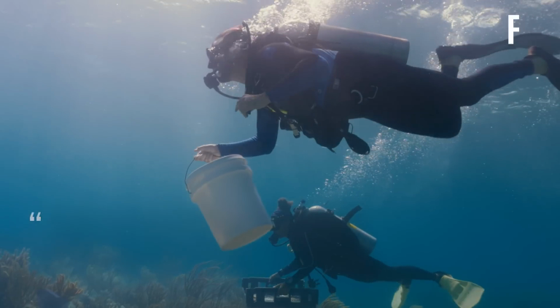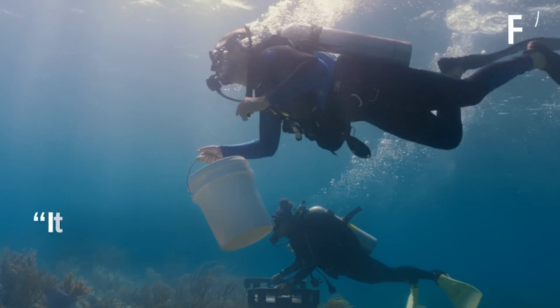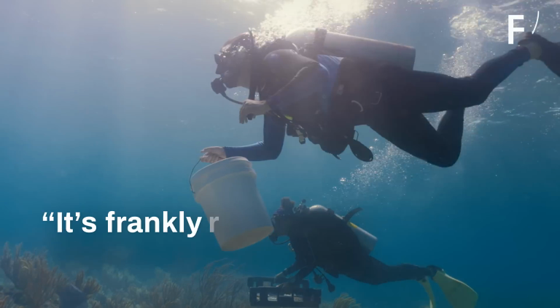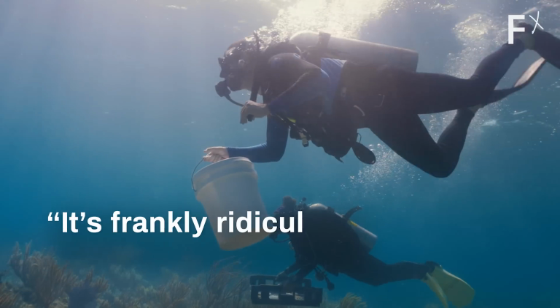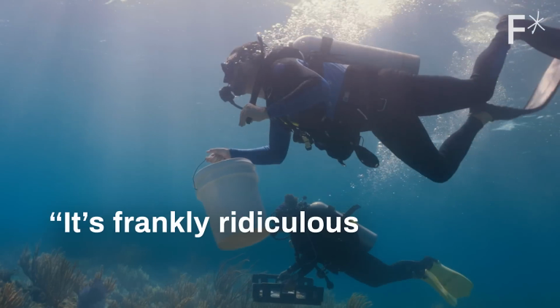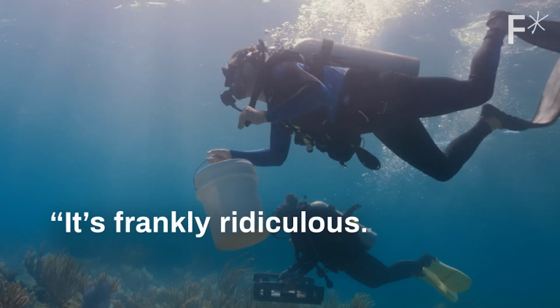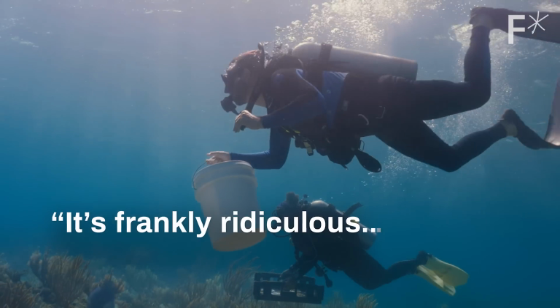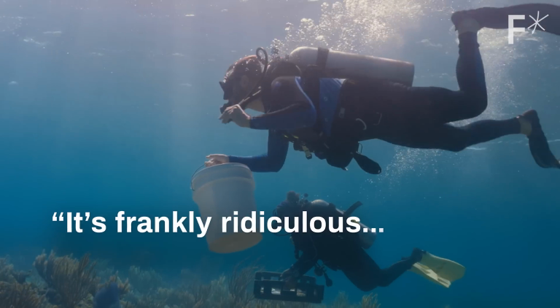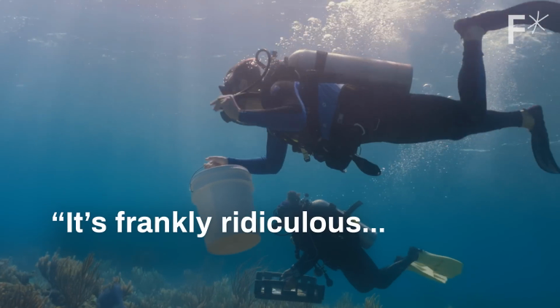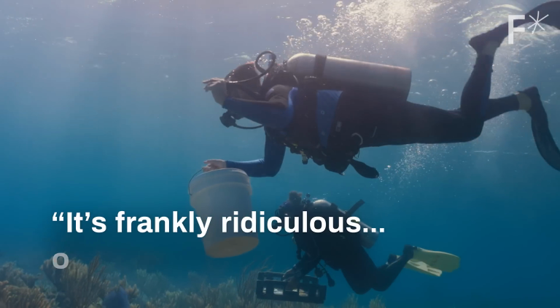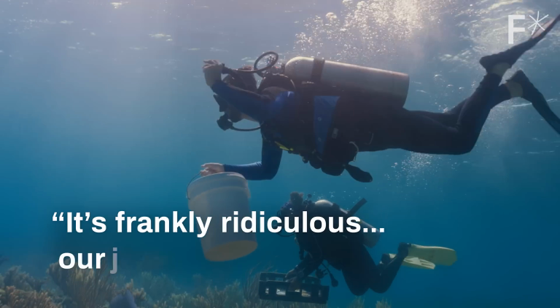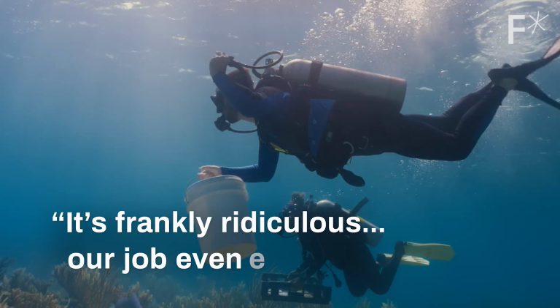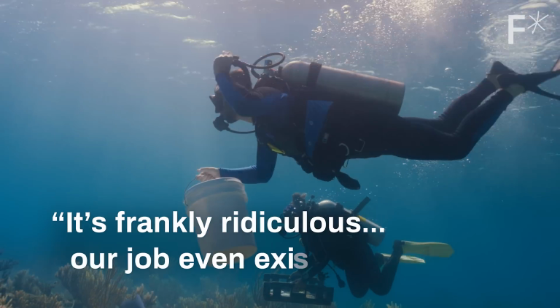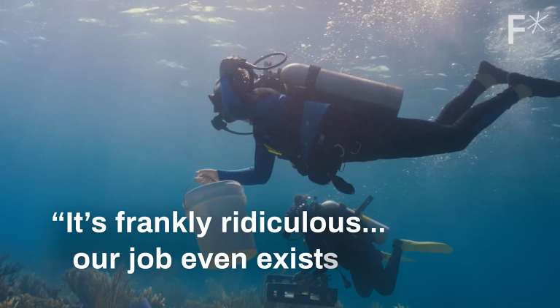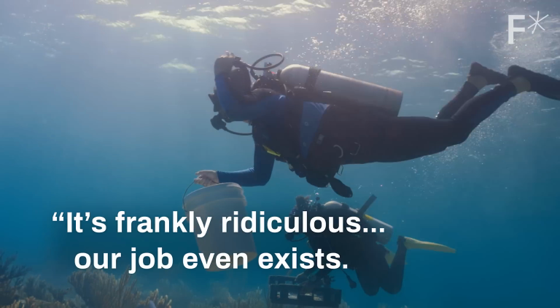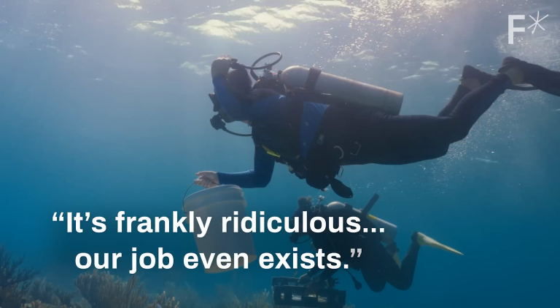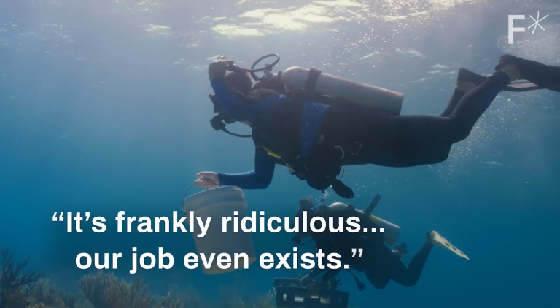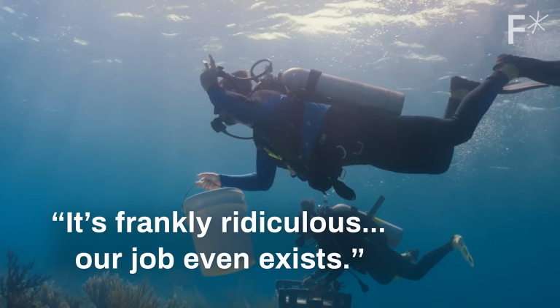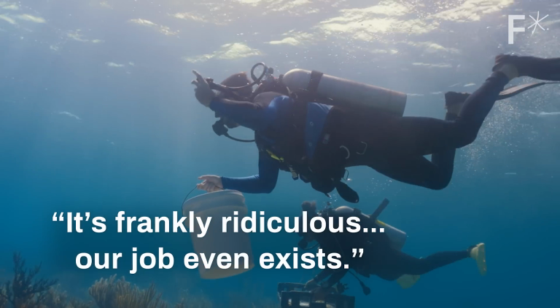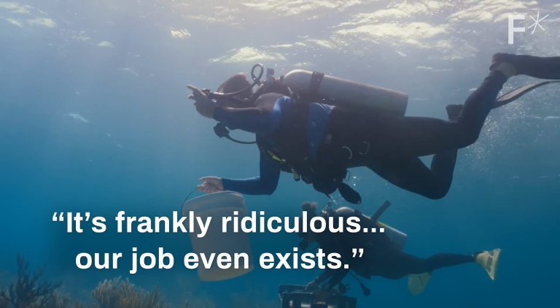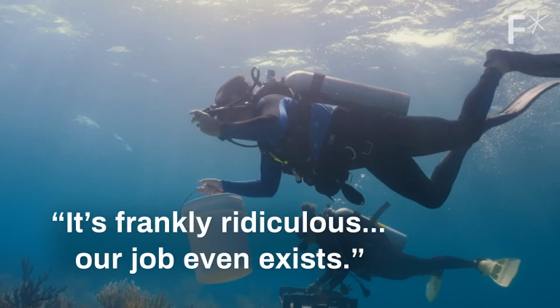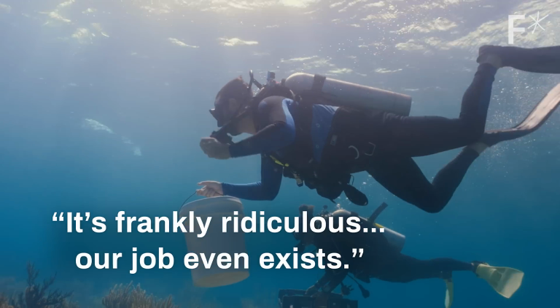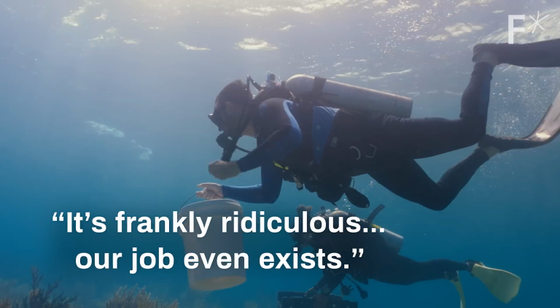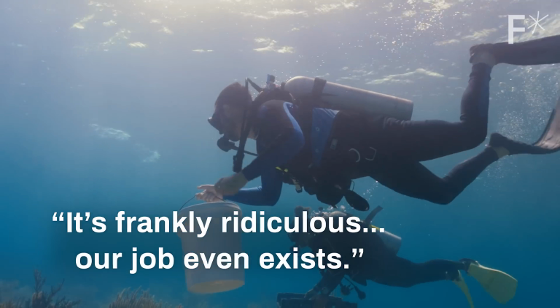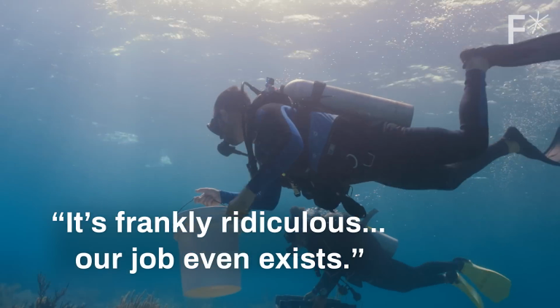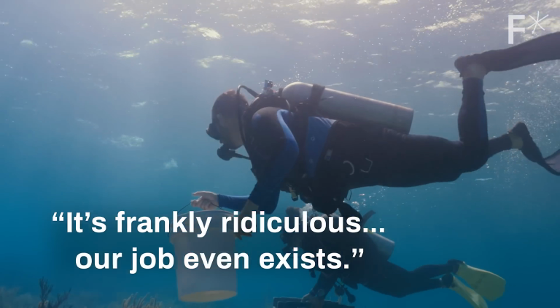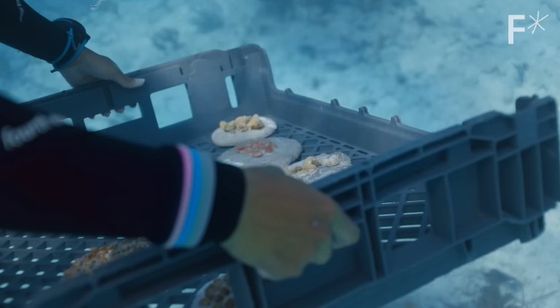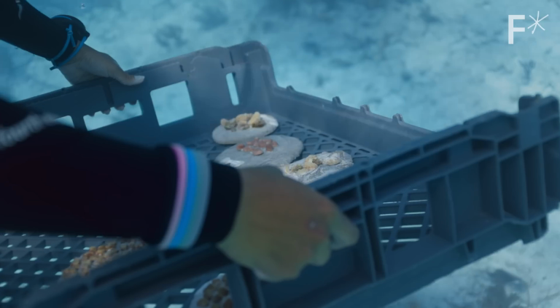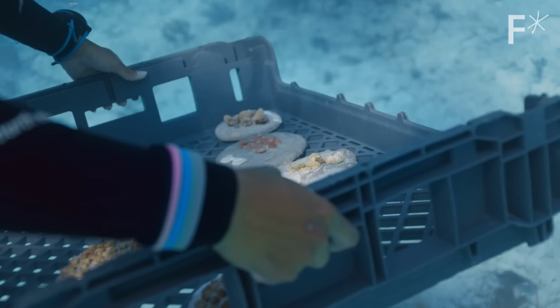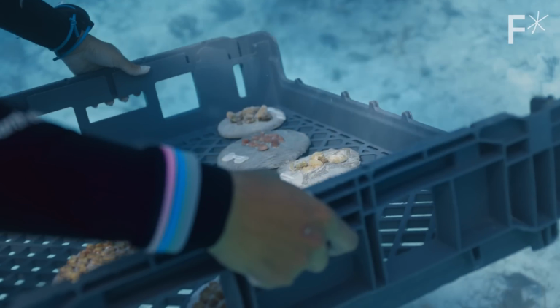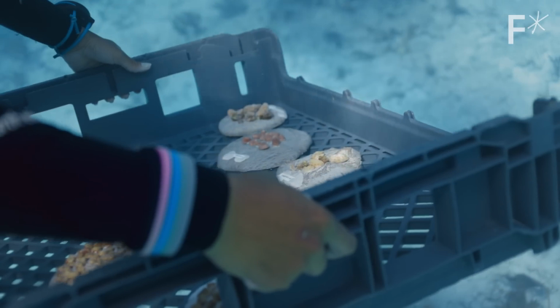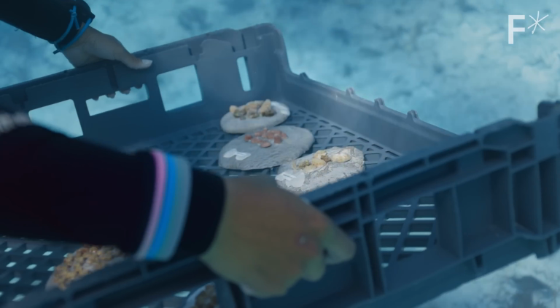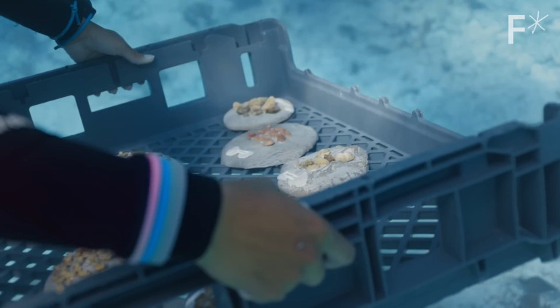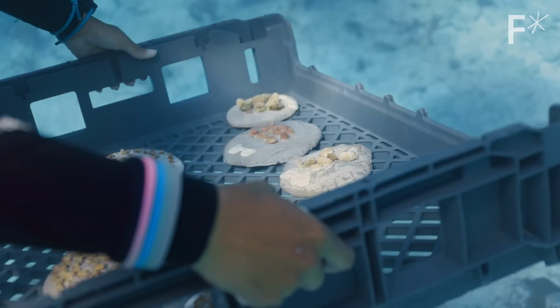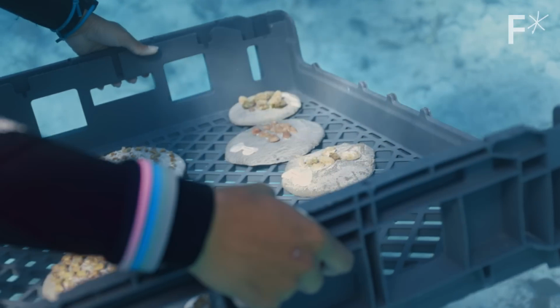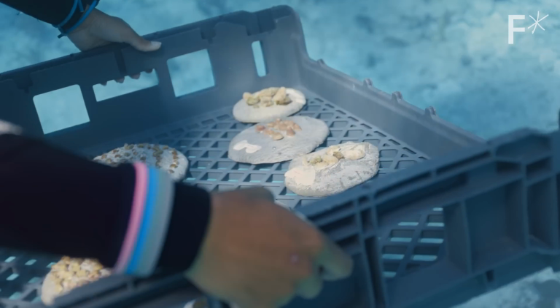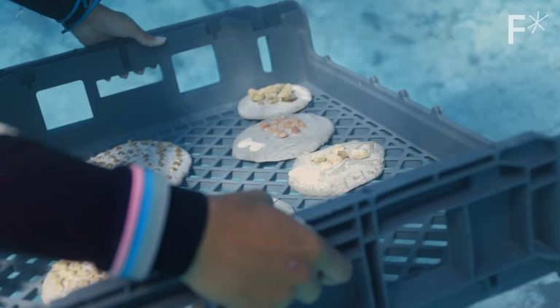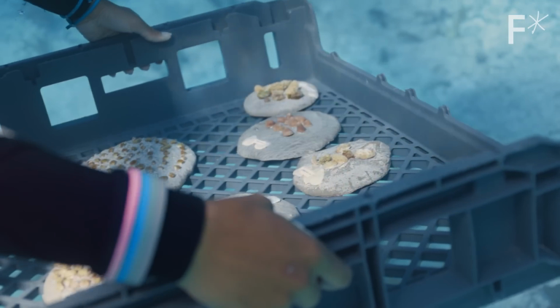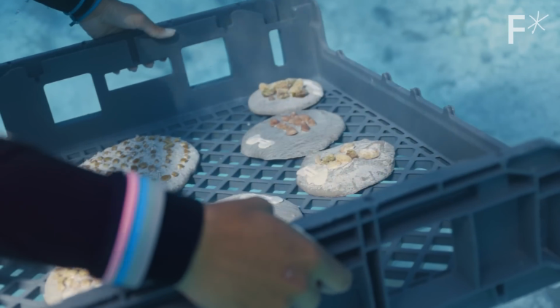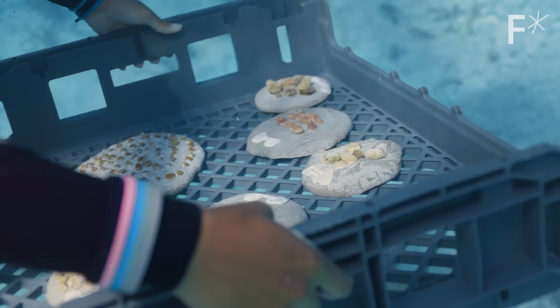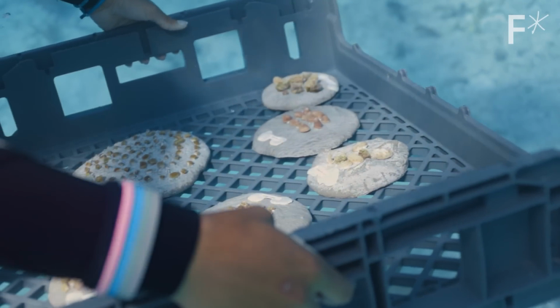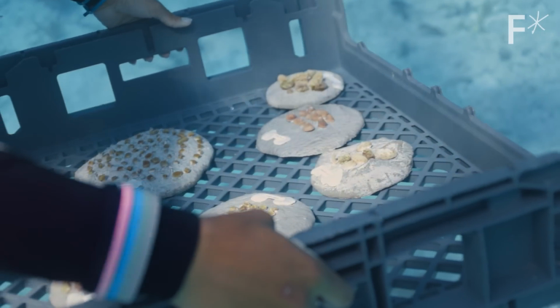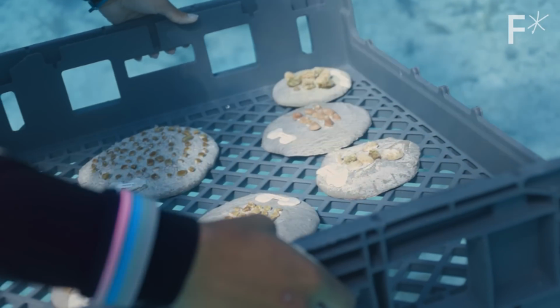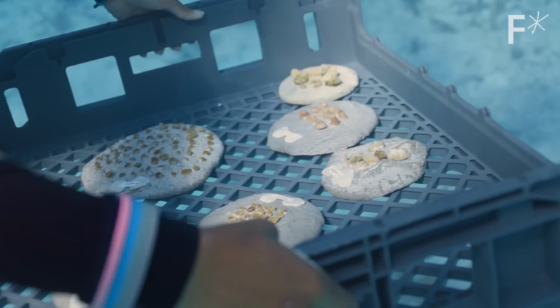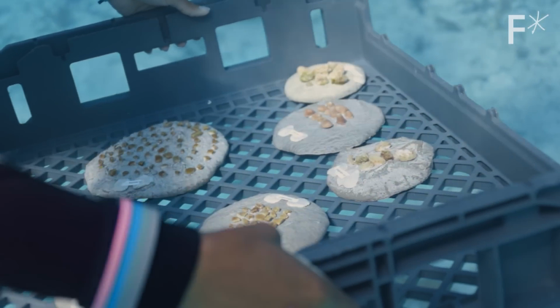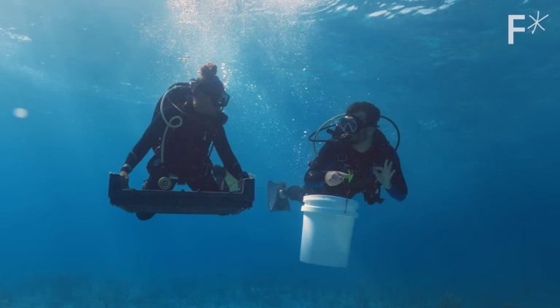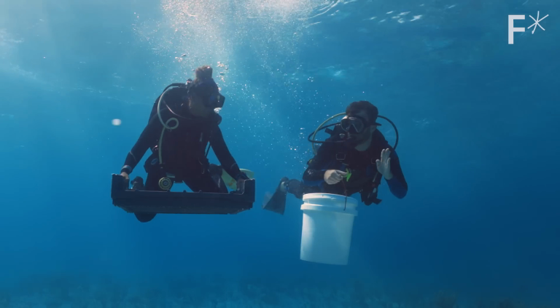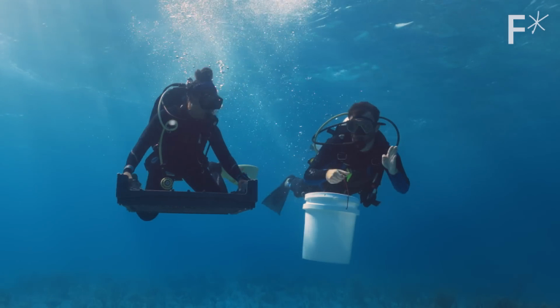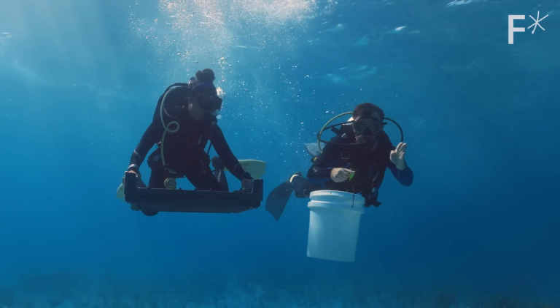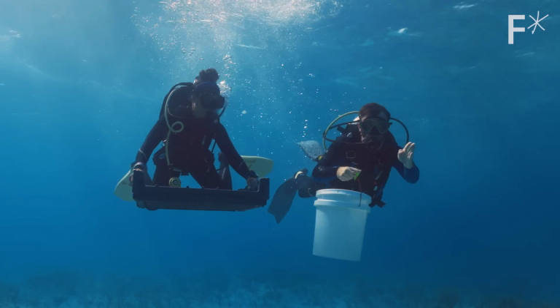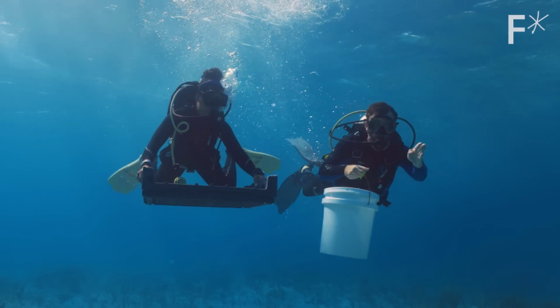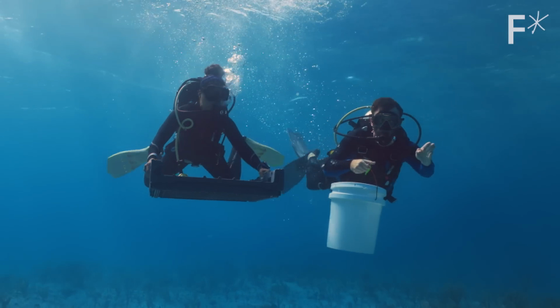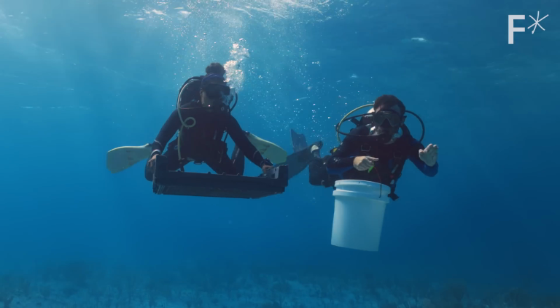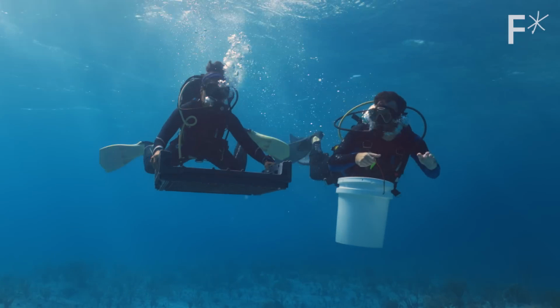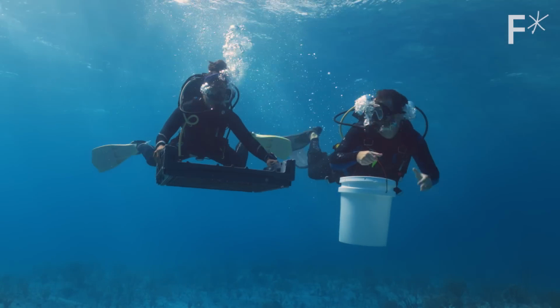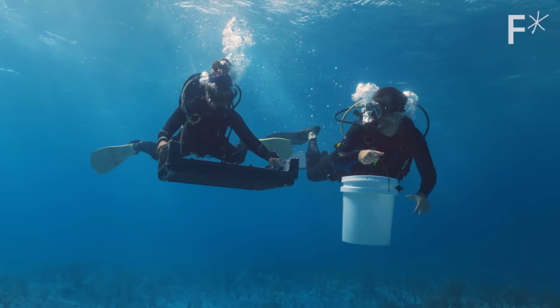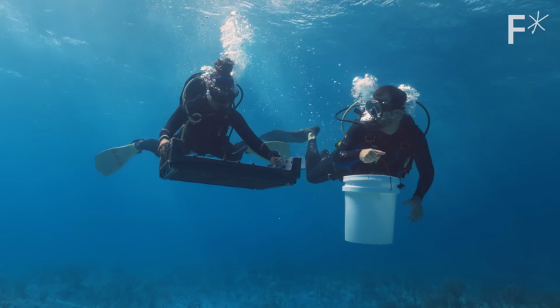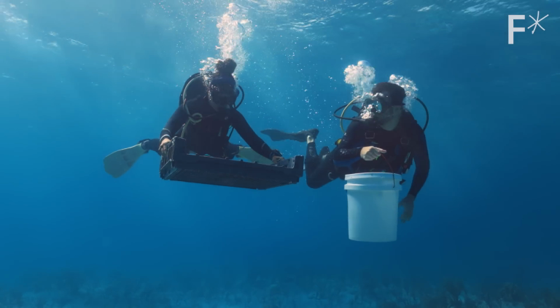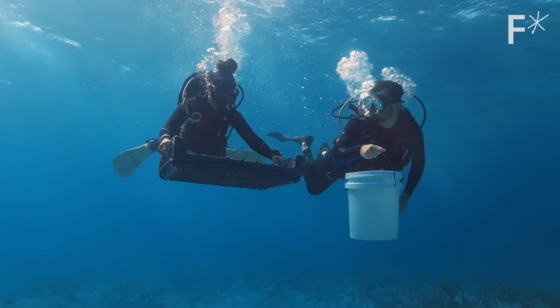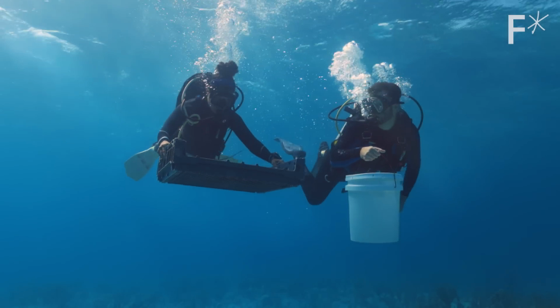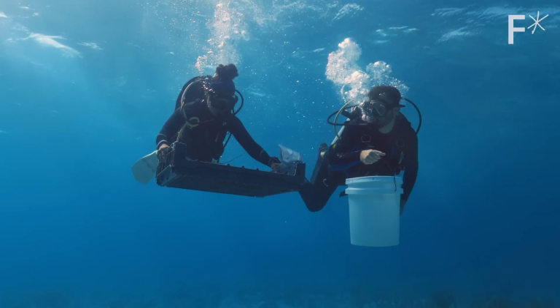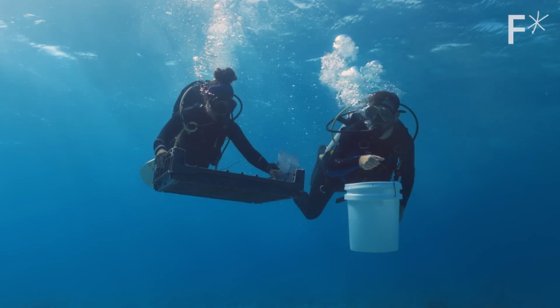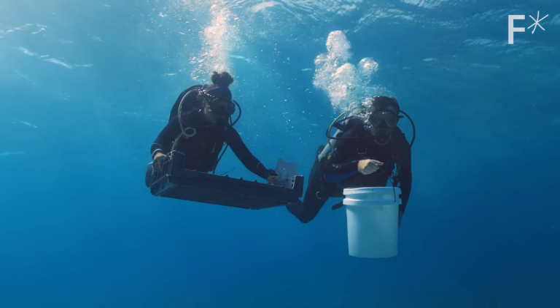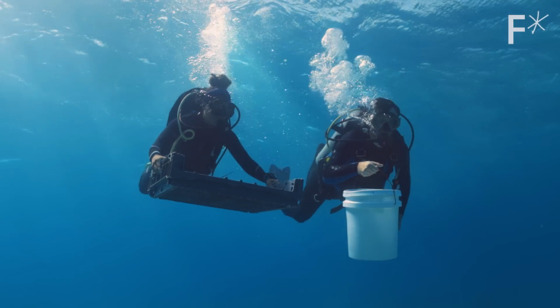It's frankly ridiculous that our job even exists. I didn't grow up thinking I was going to be a coral farmer, but this is the world we're living in right now.